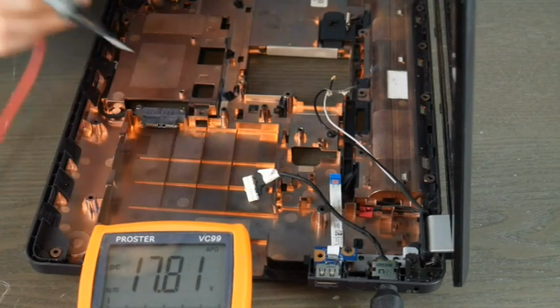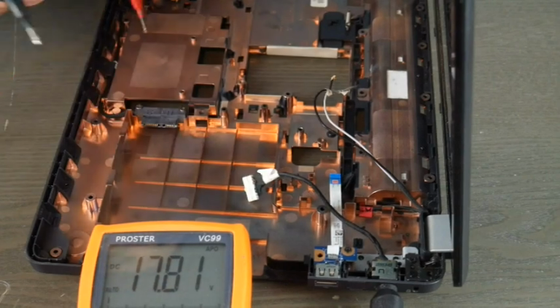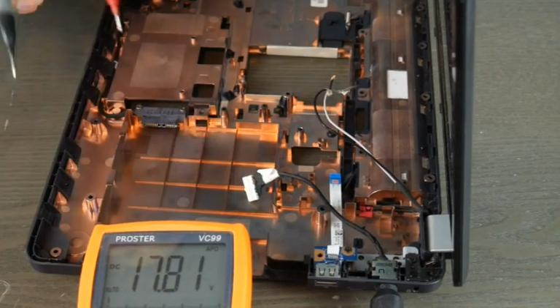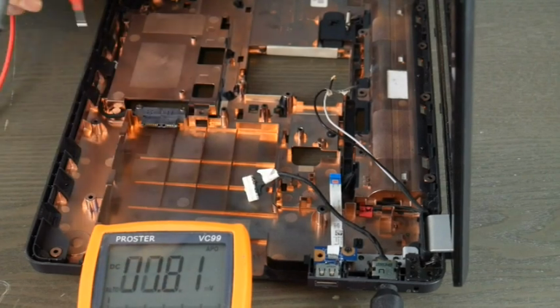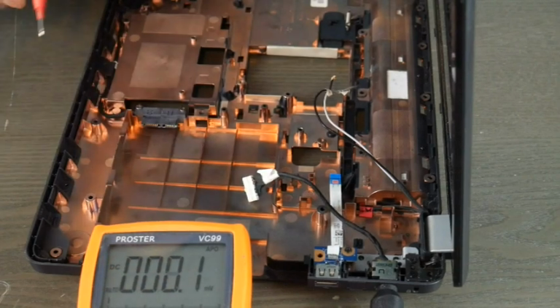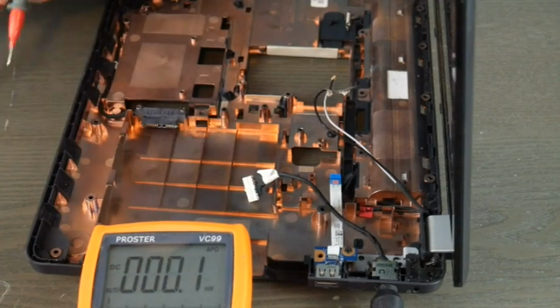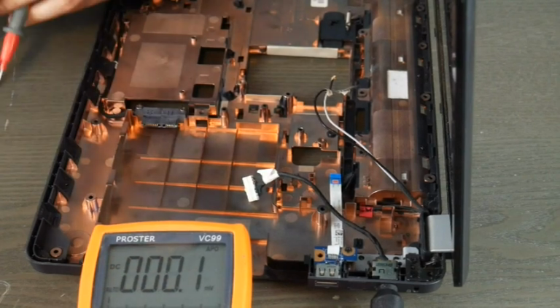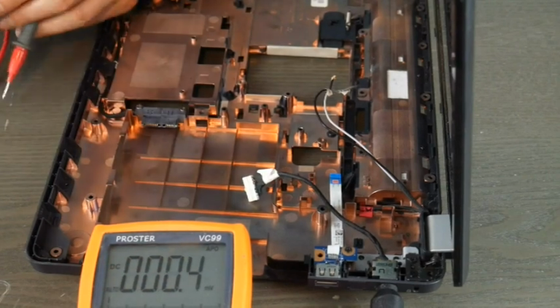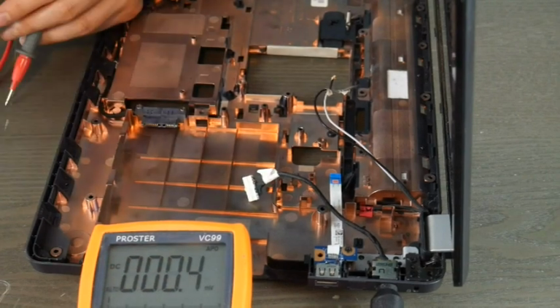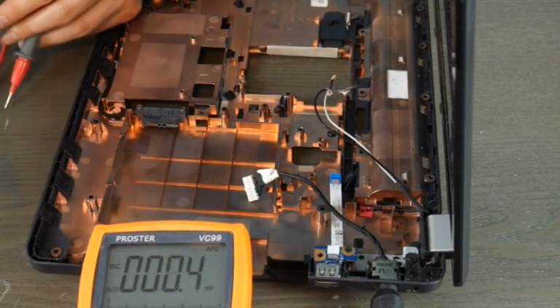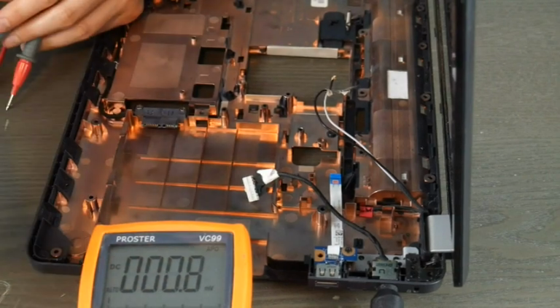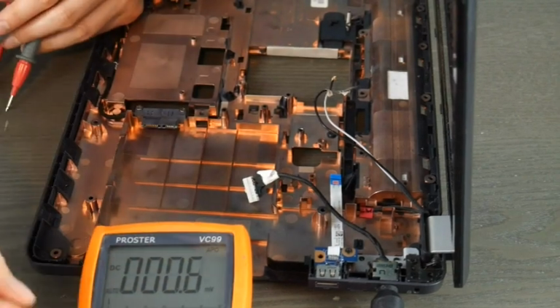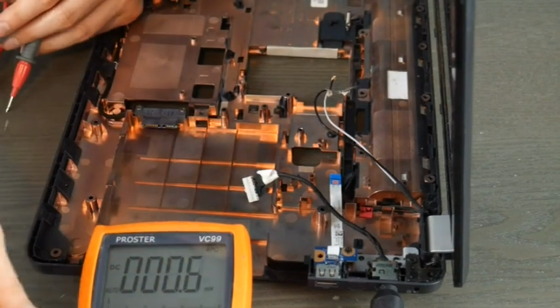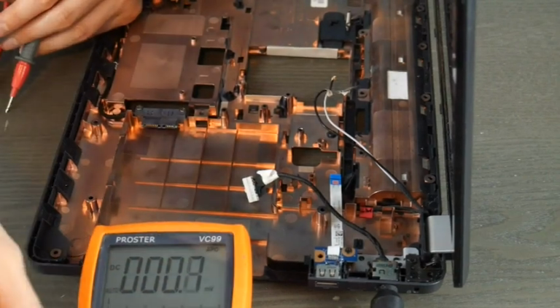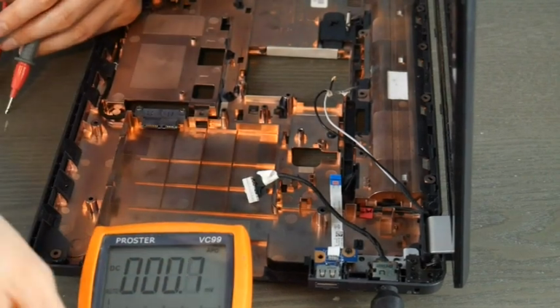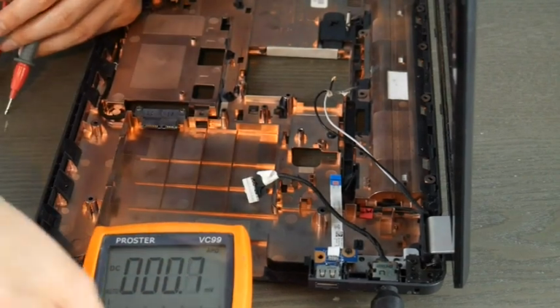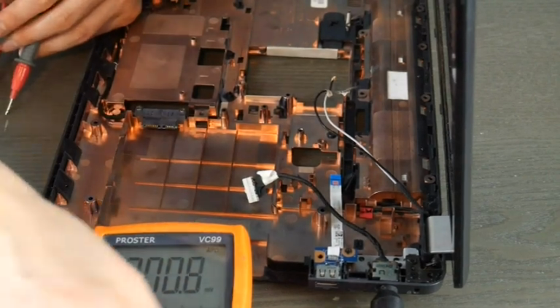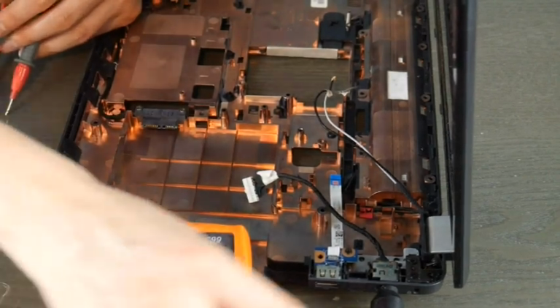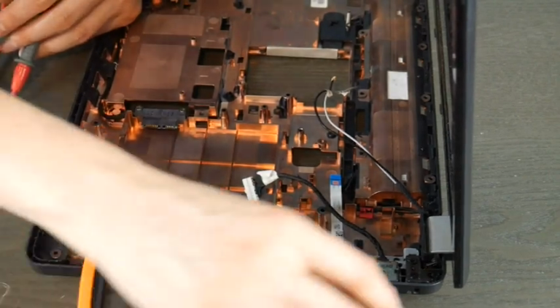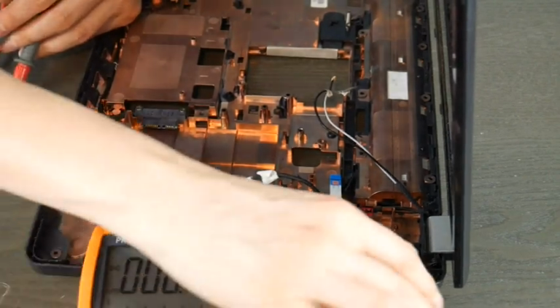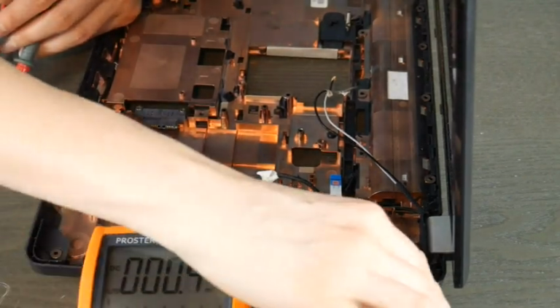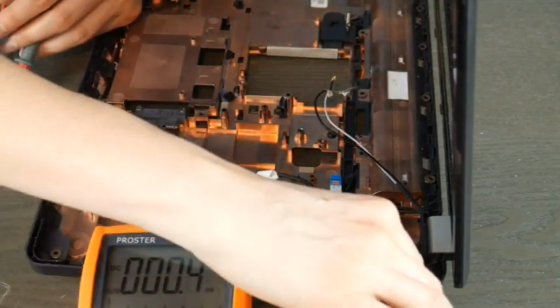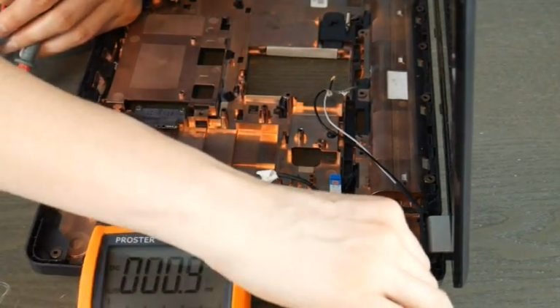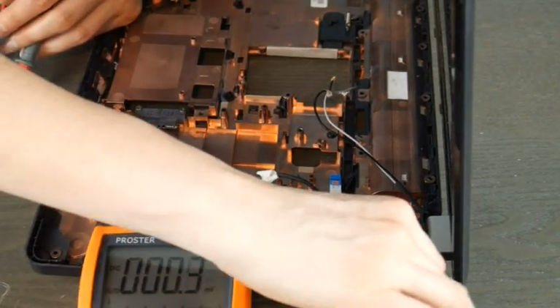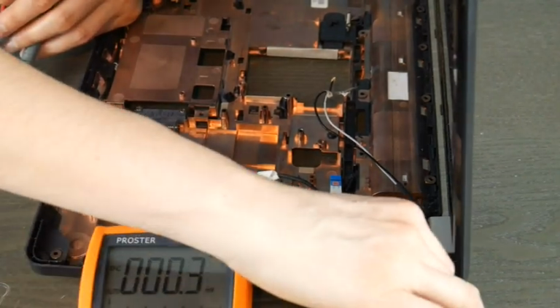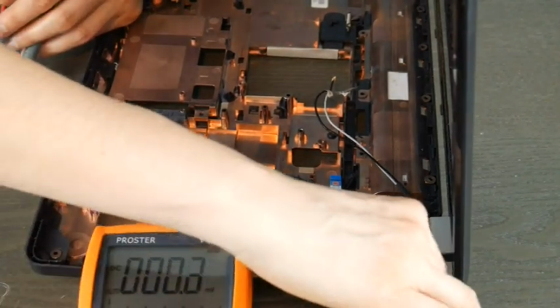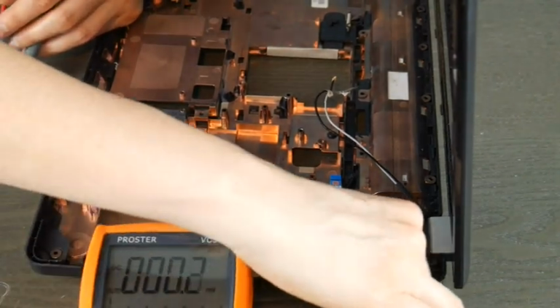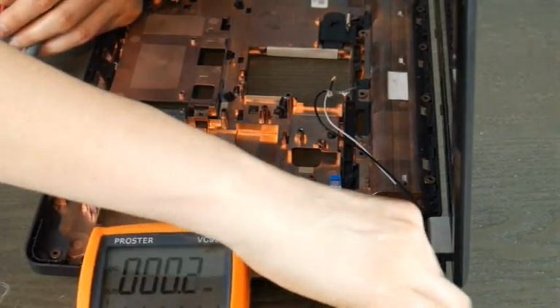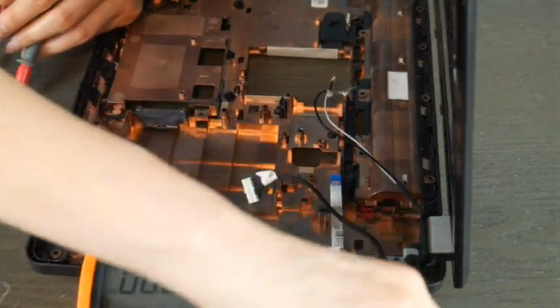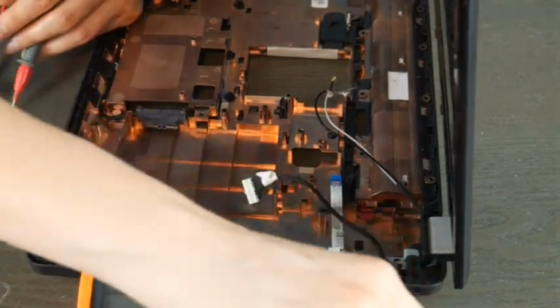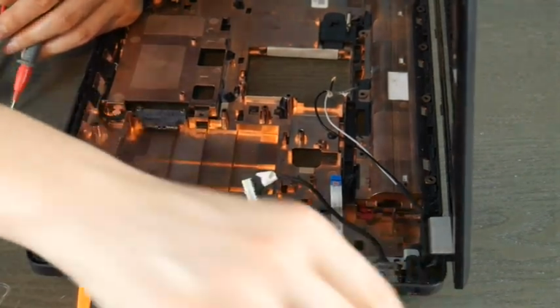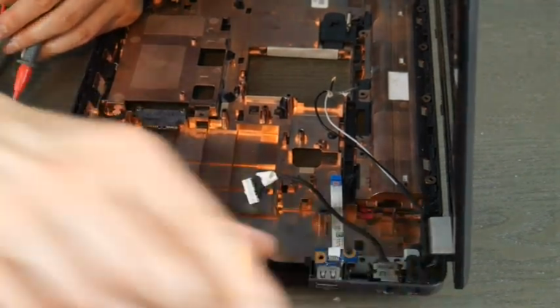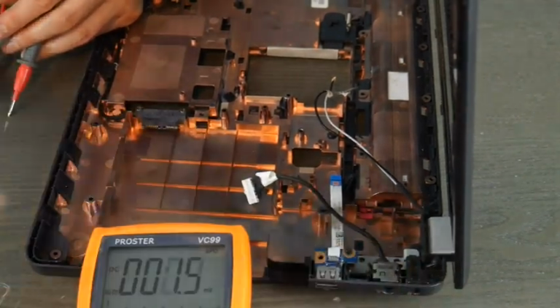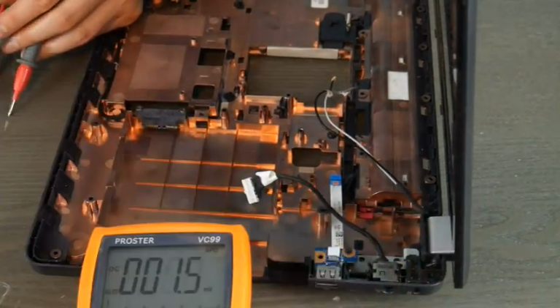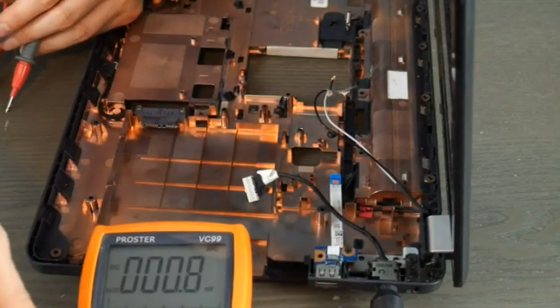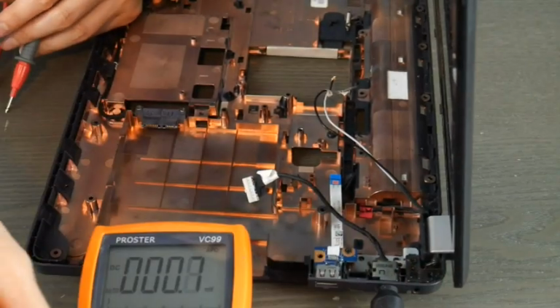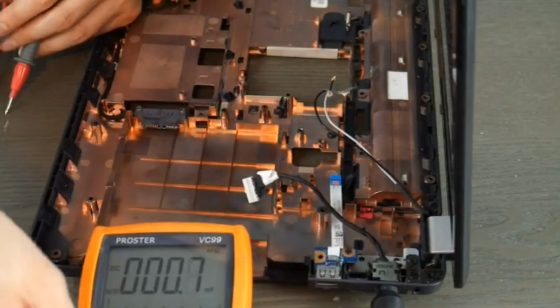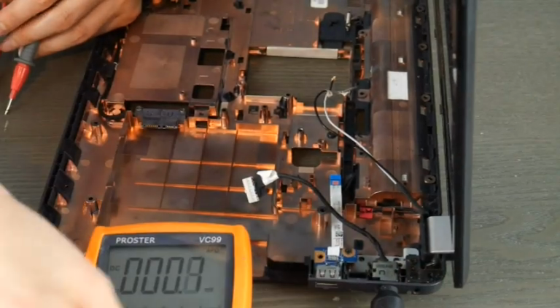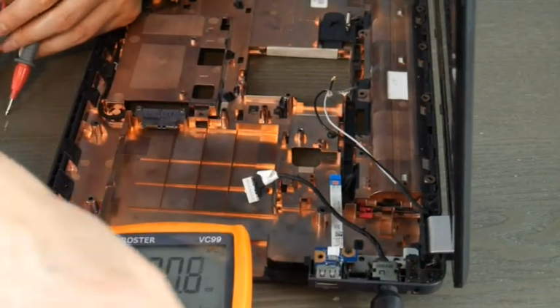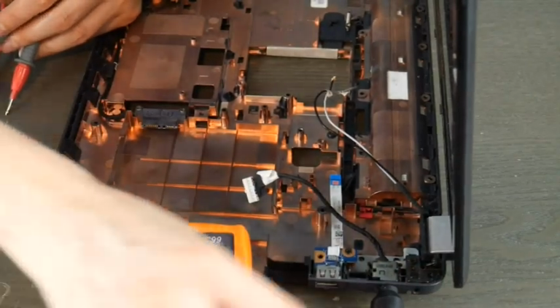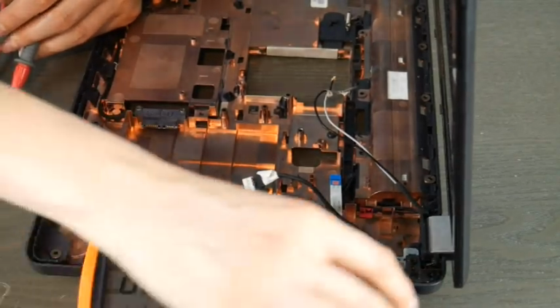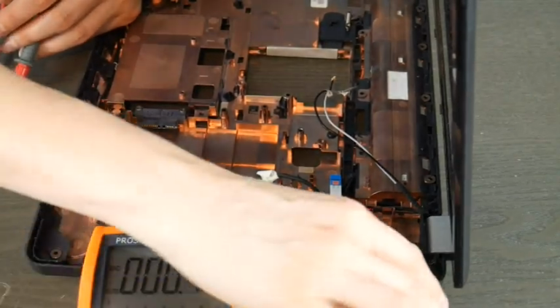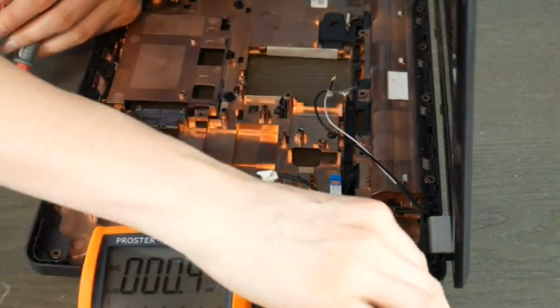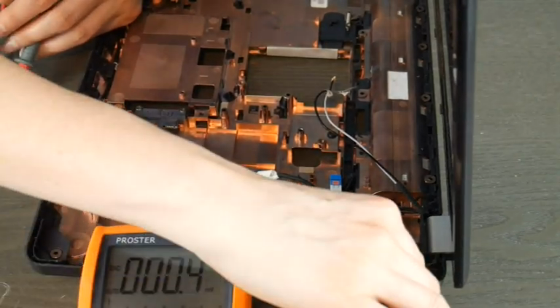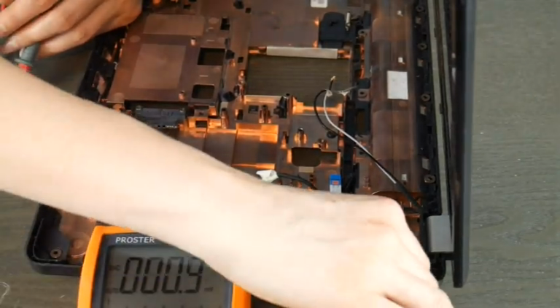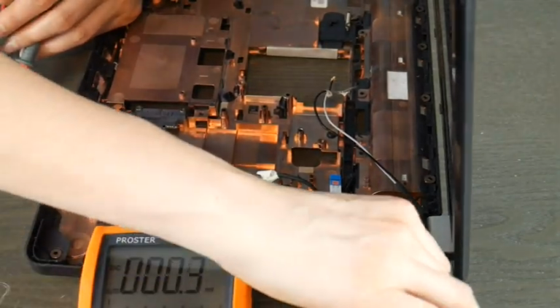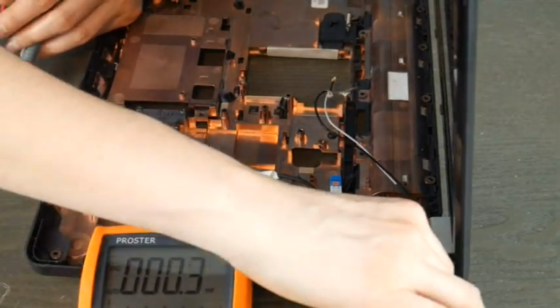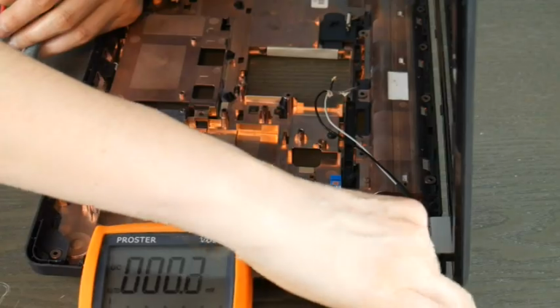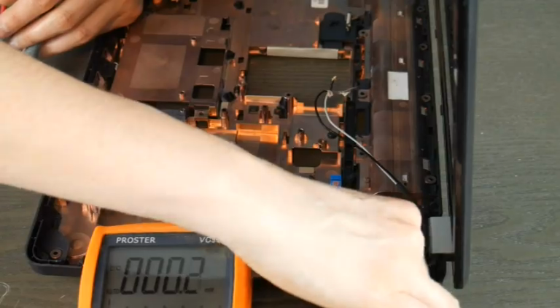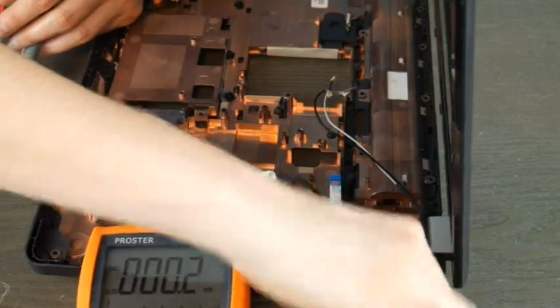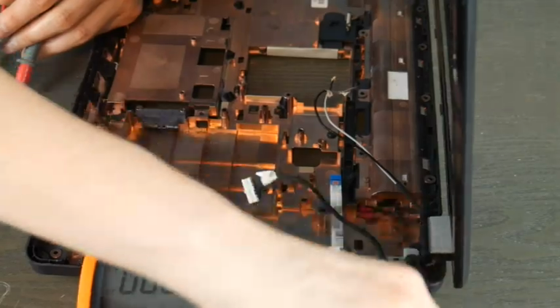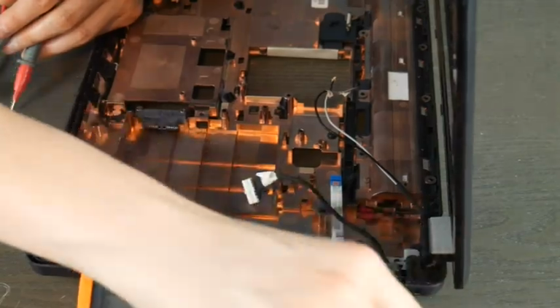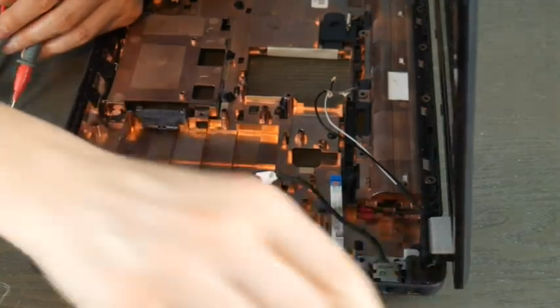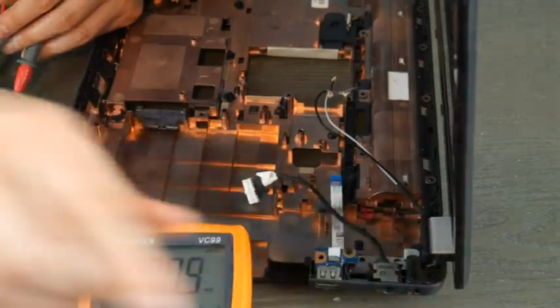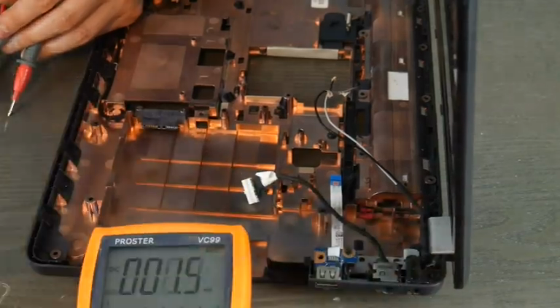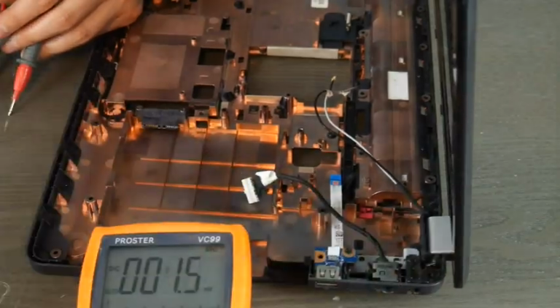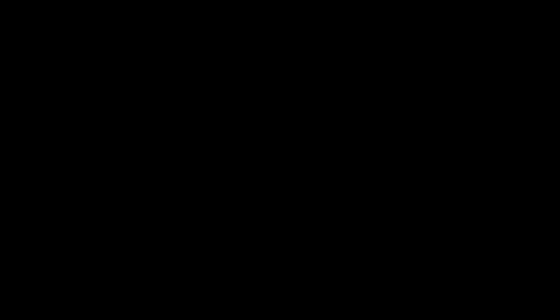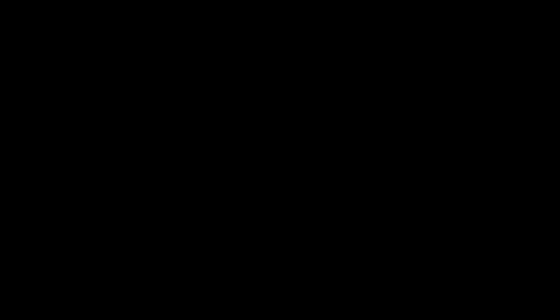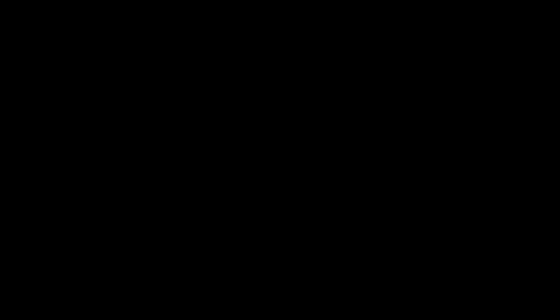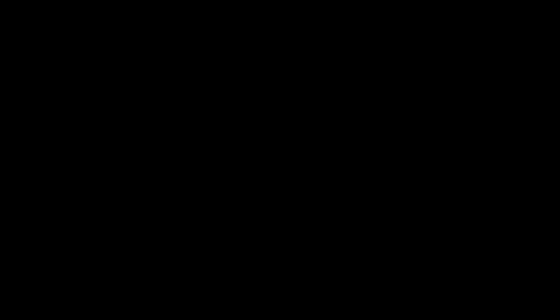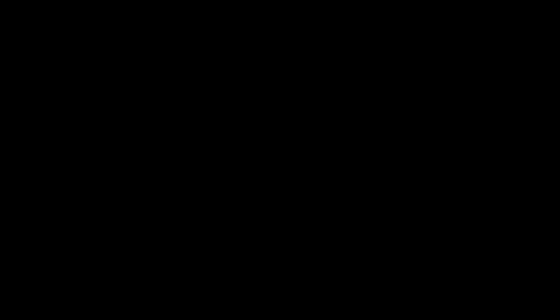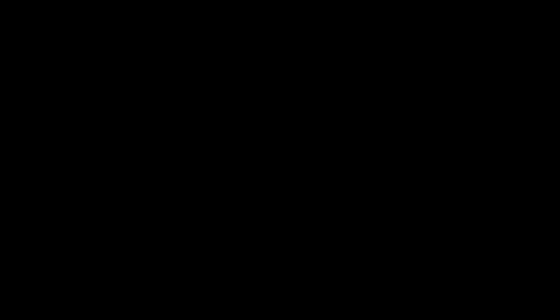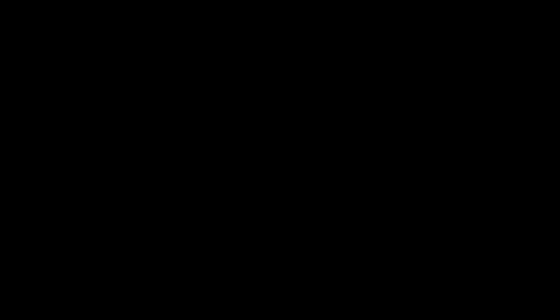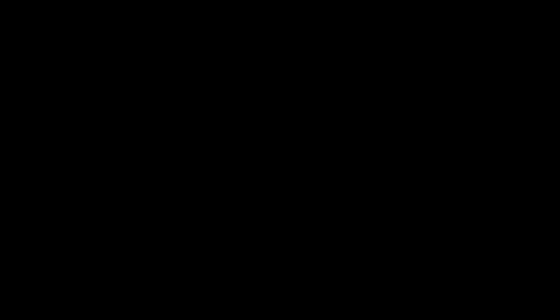If you aren't sure what your computer needs, you can also look underneath to see the suggested voltage rating. From one tech to another, this is Liz signing out.